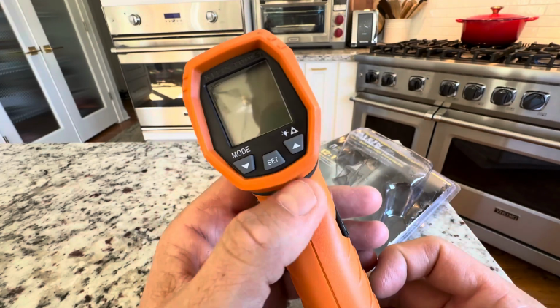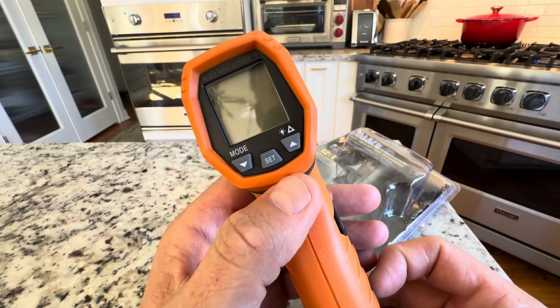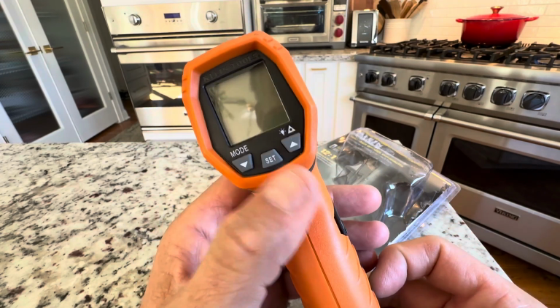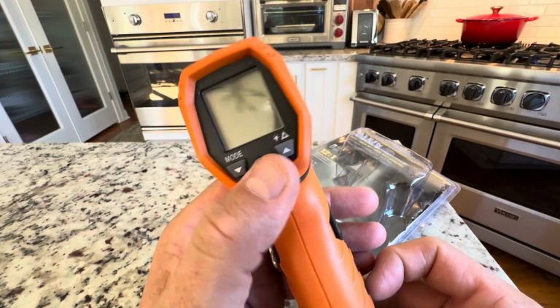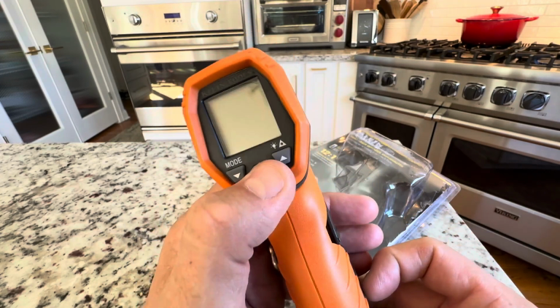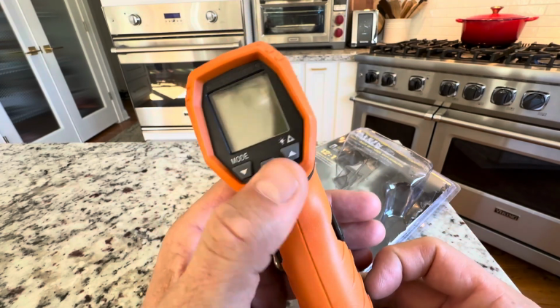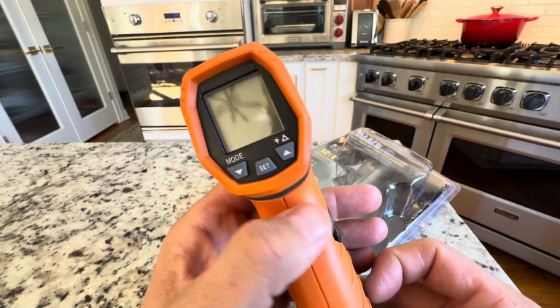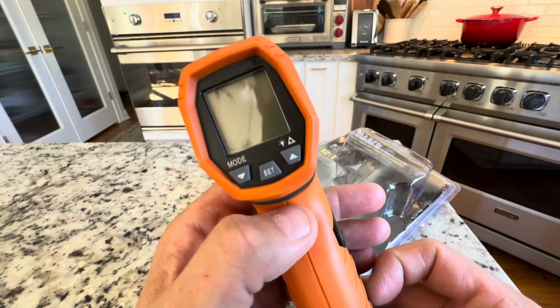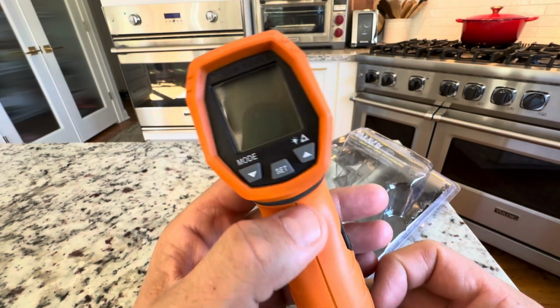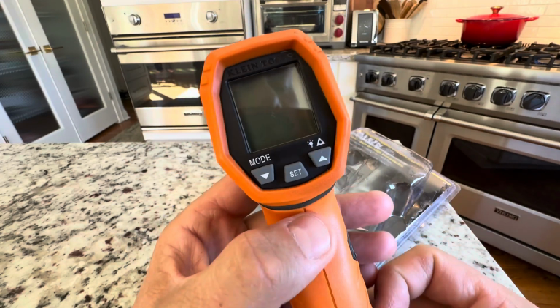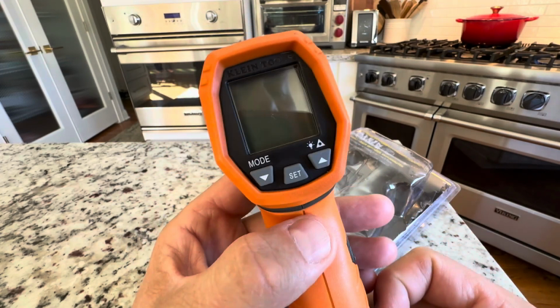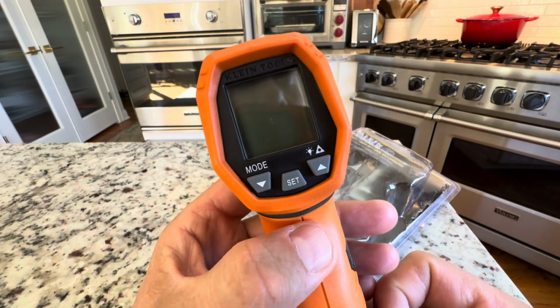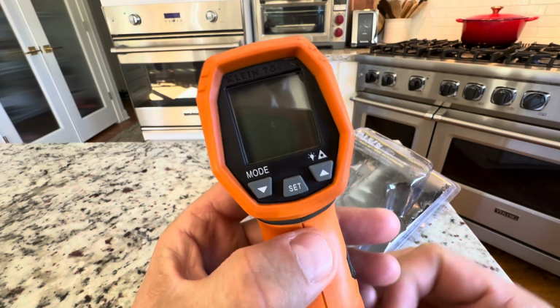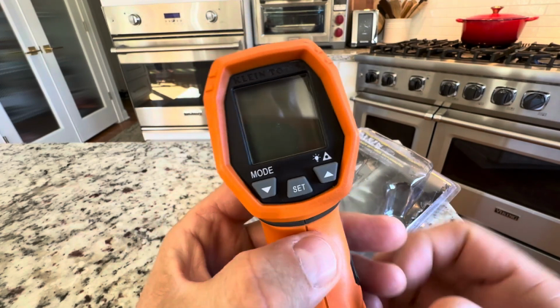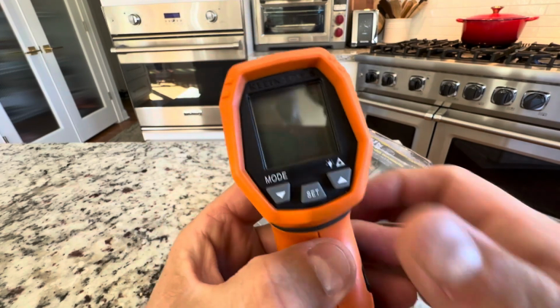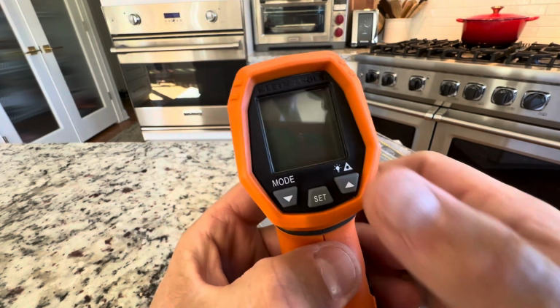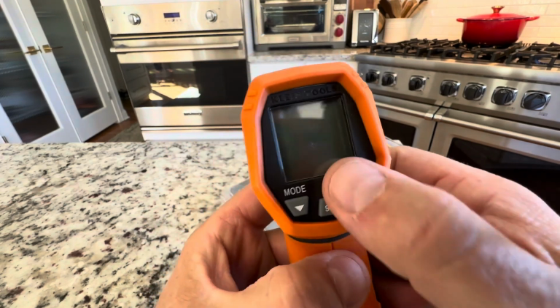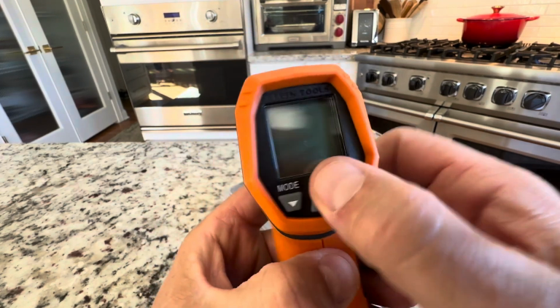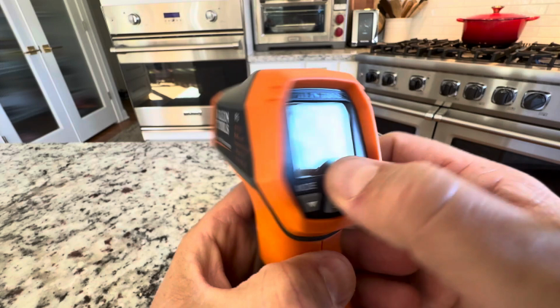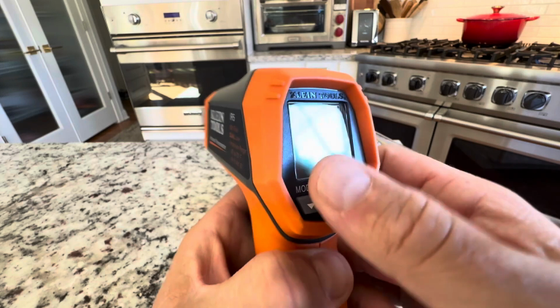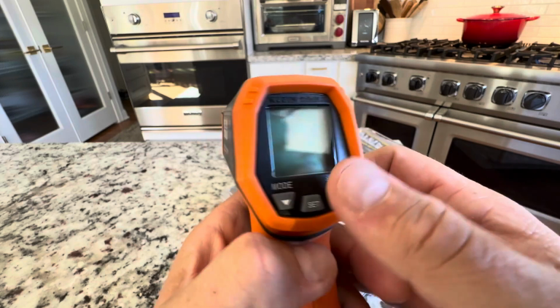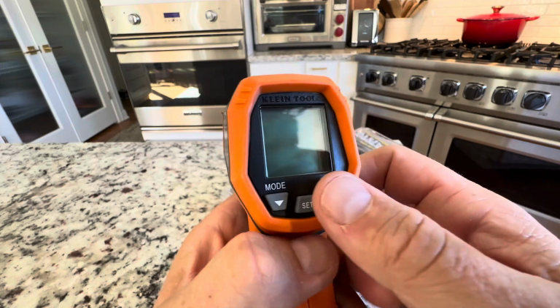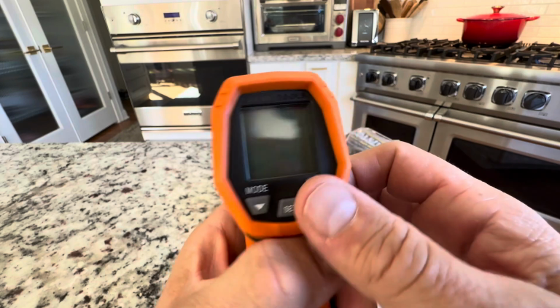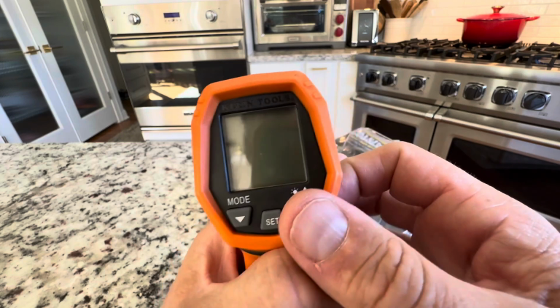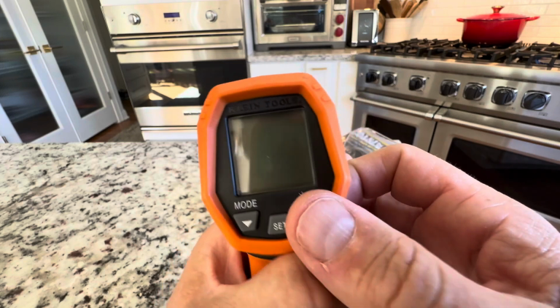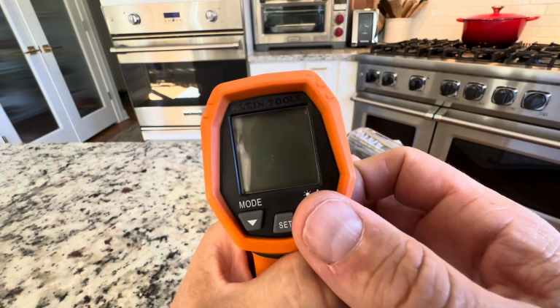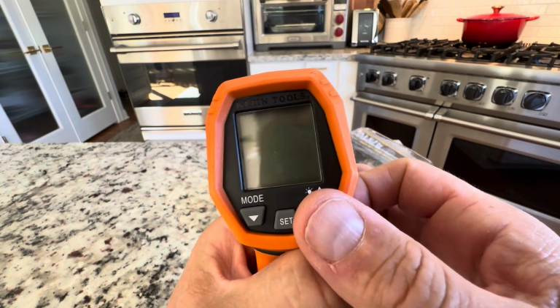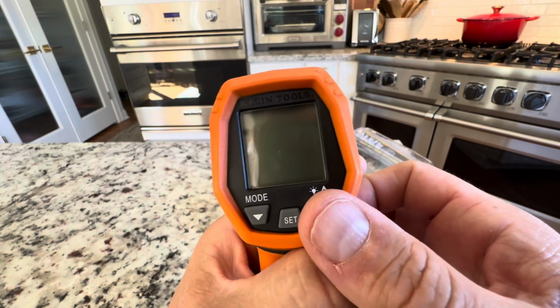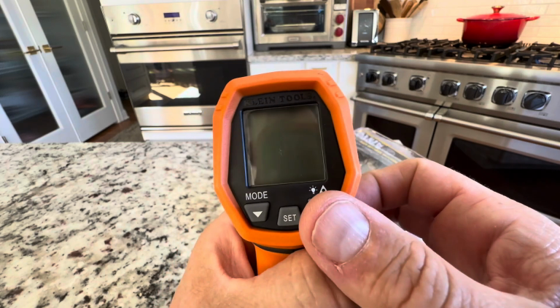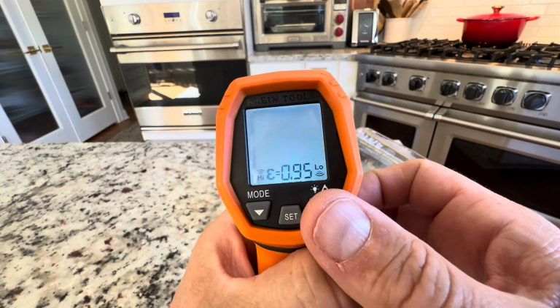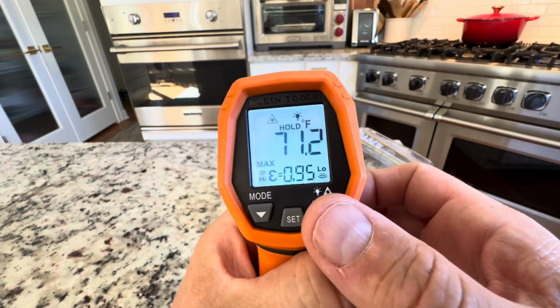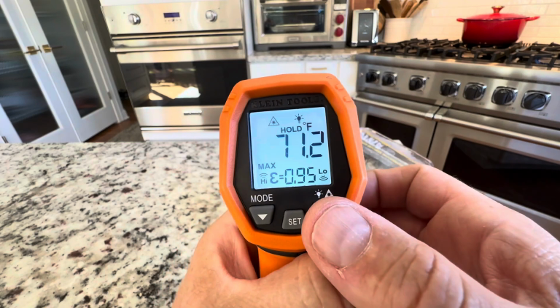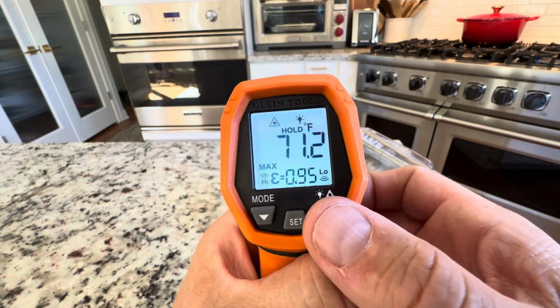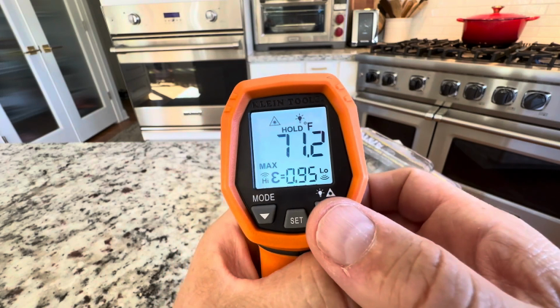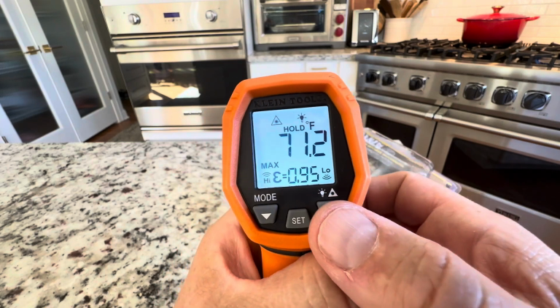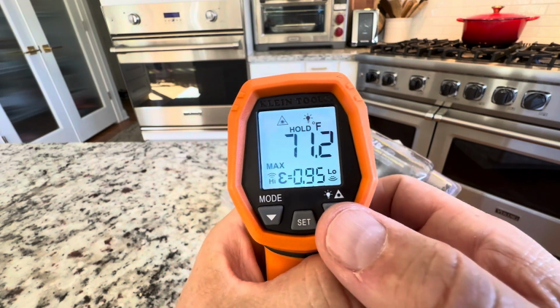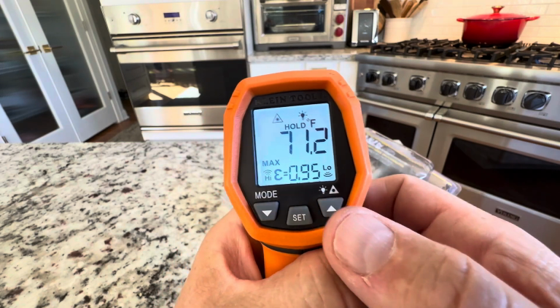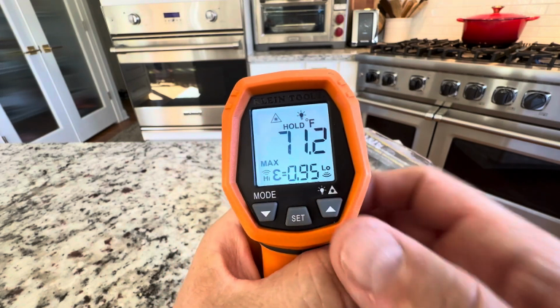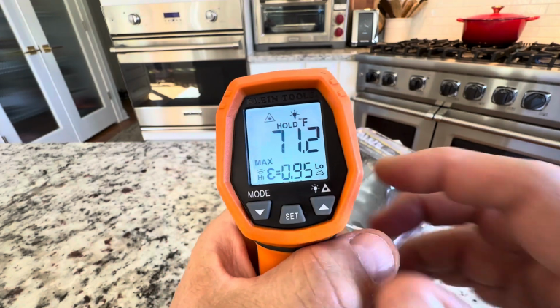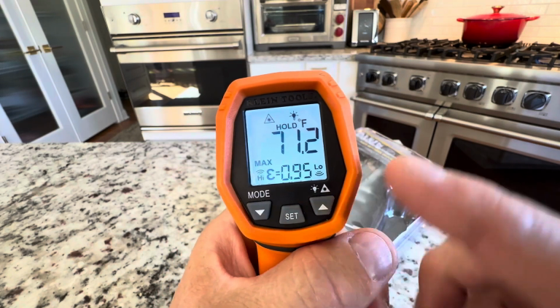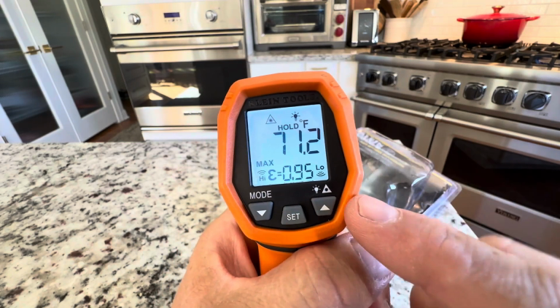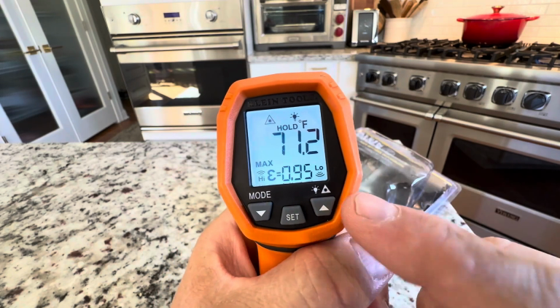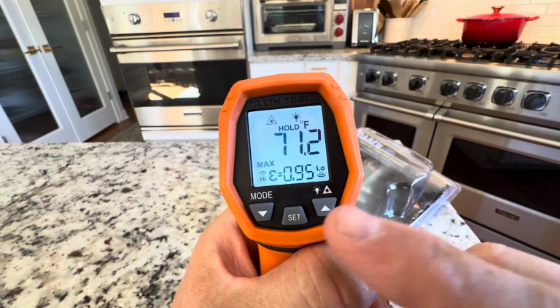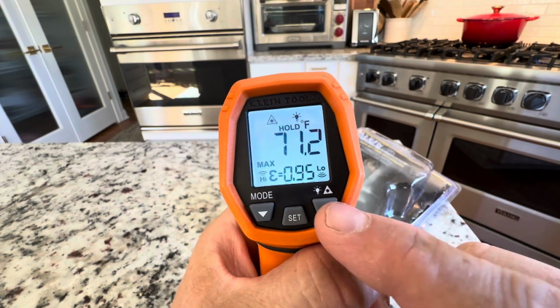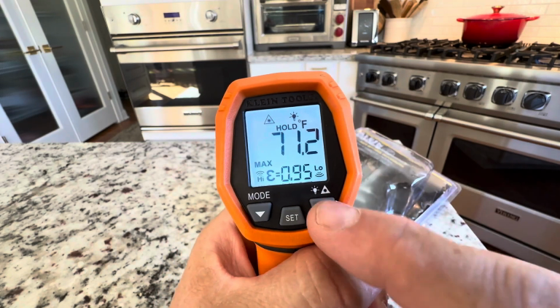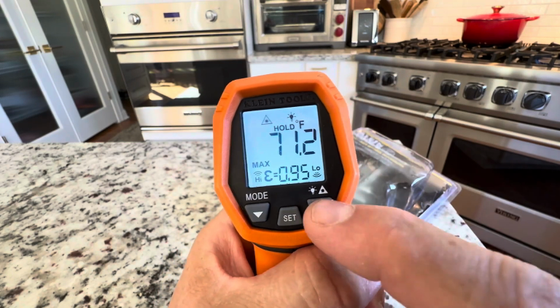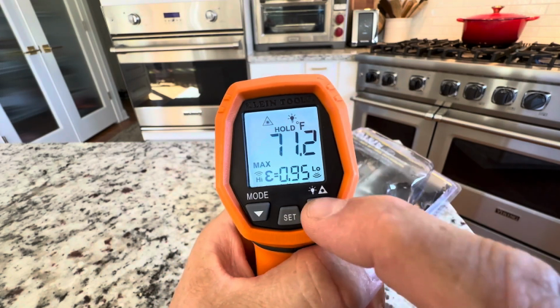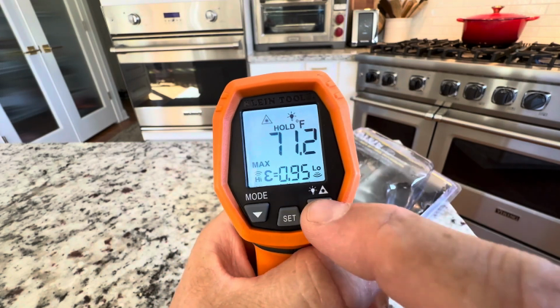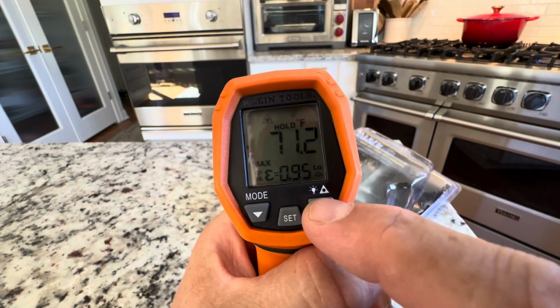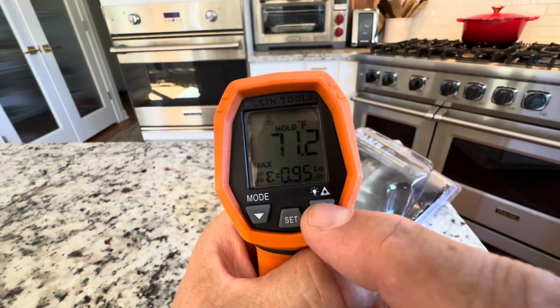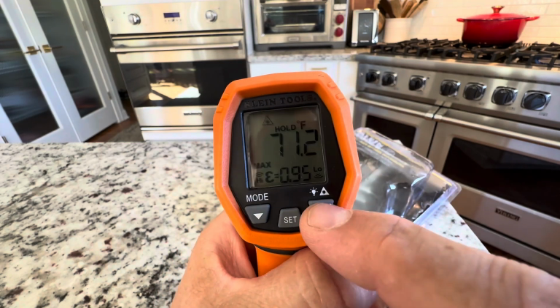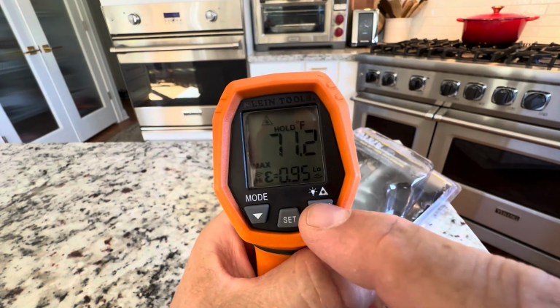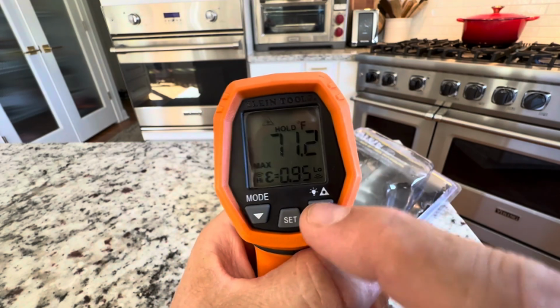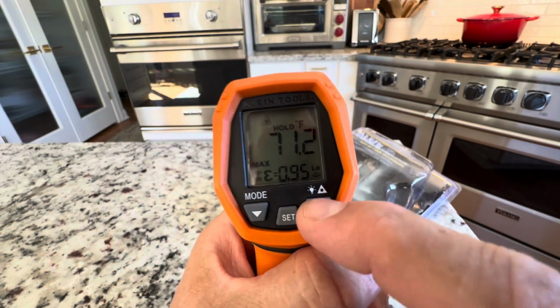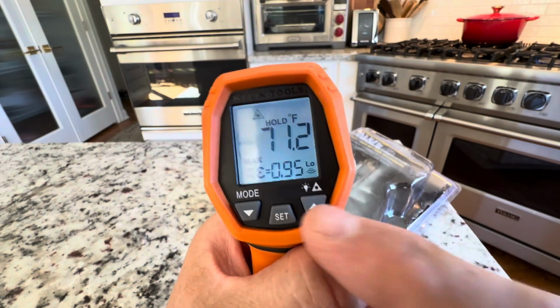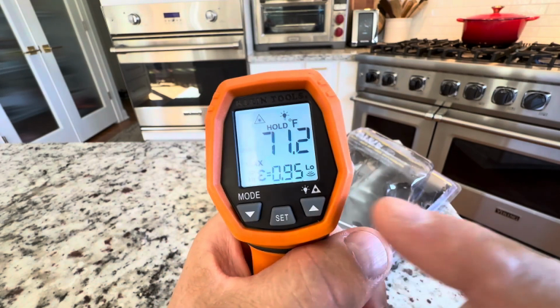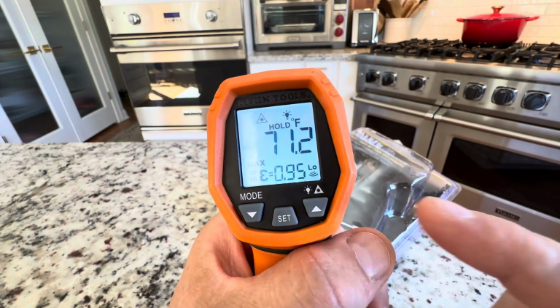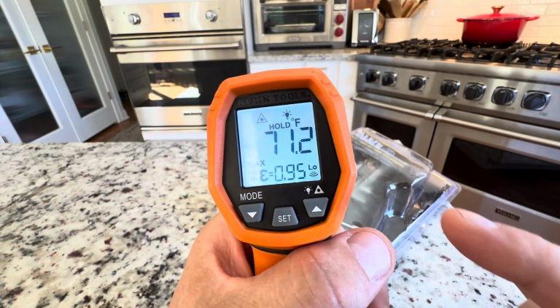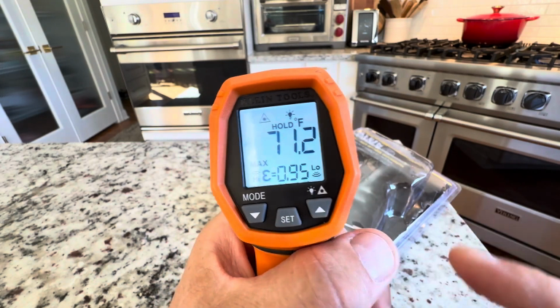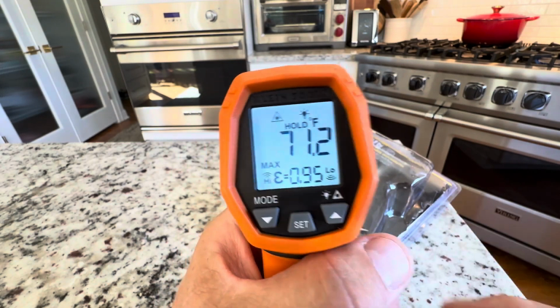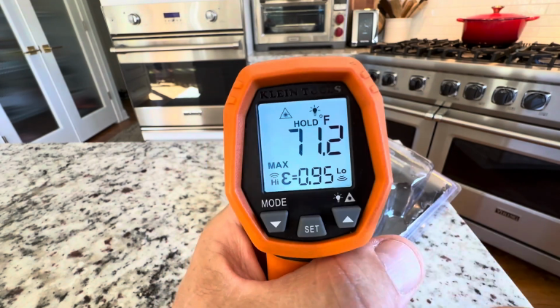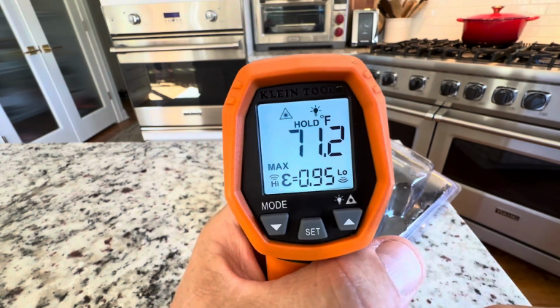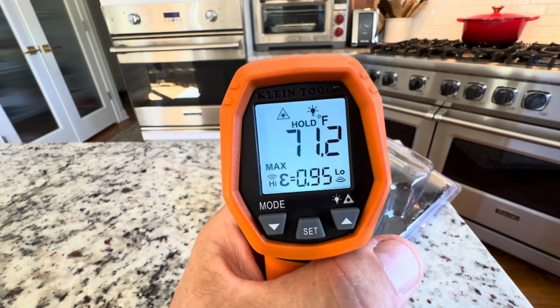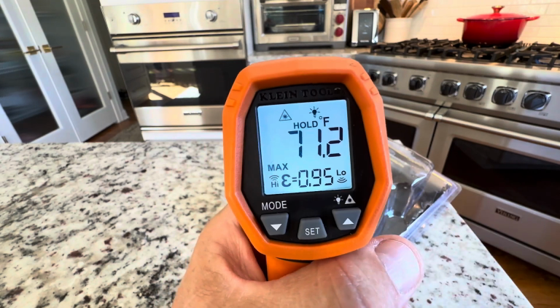You just hit the button here and it turns on. And as you can see, it has a light as well for nighttime.